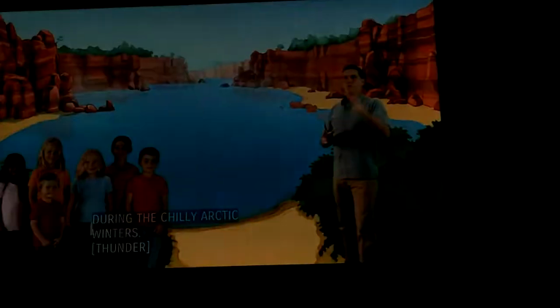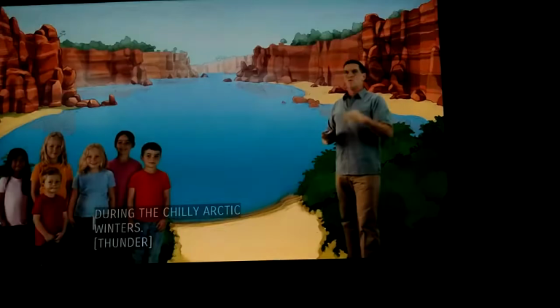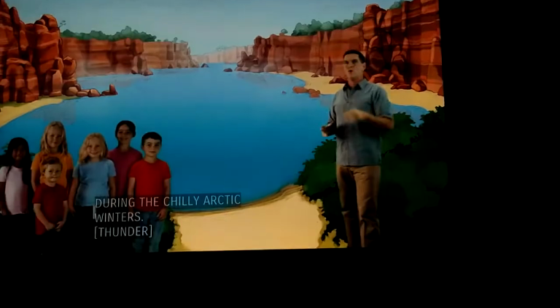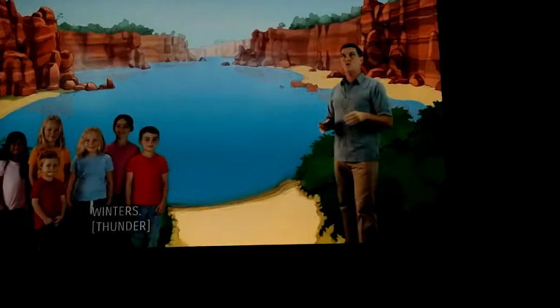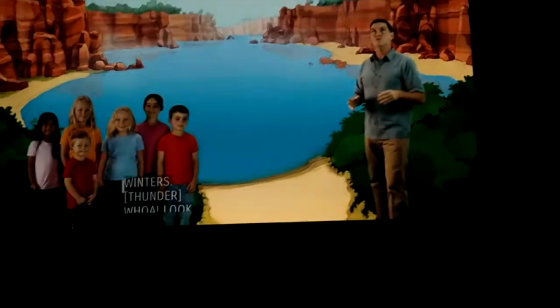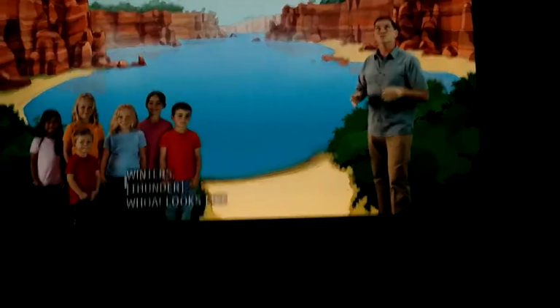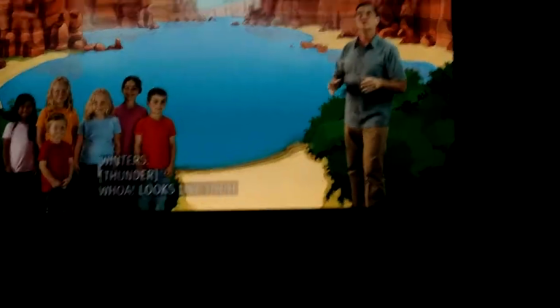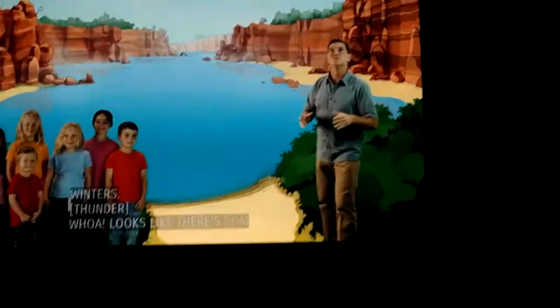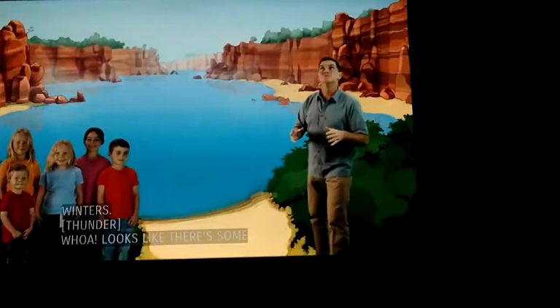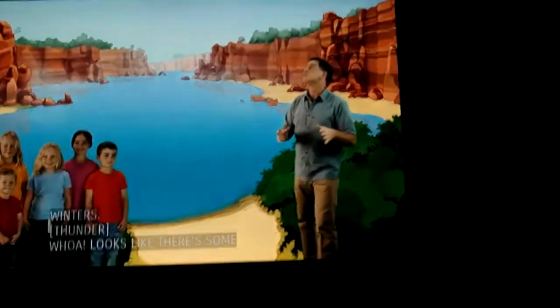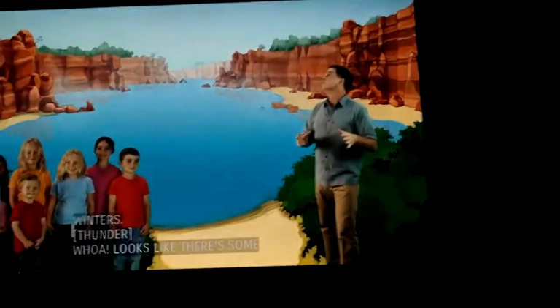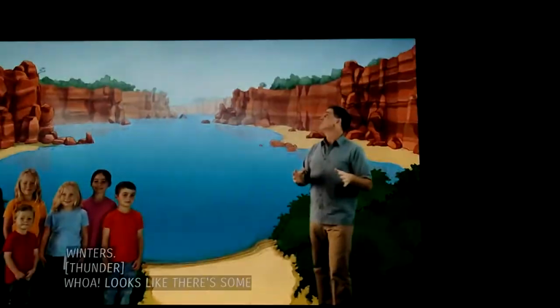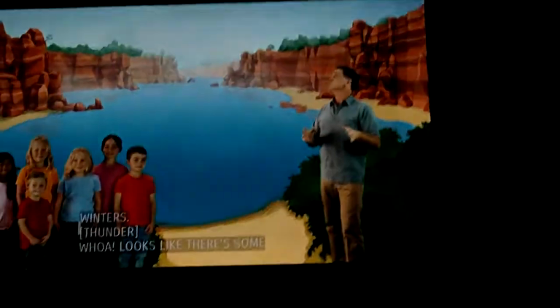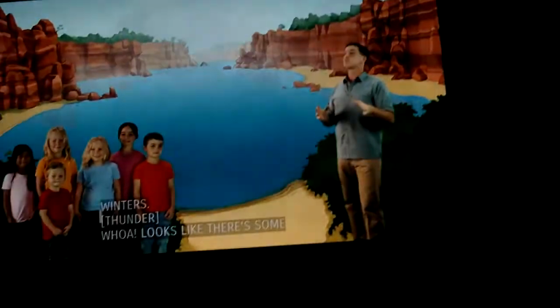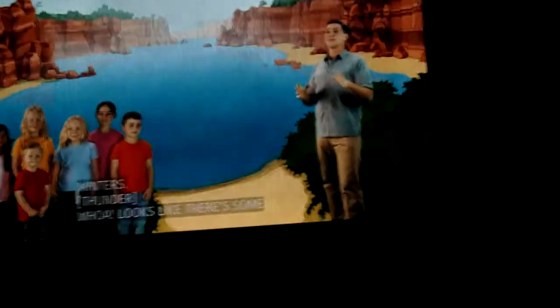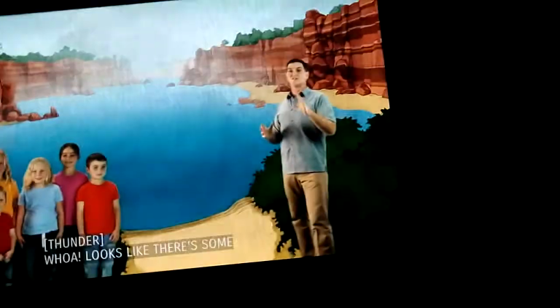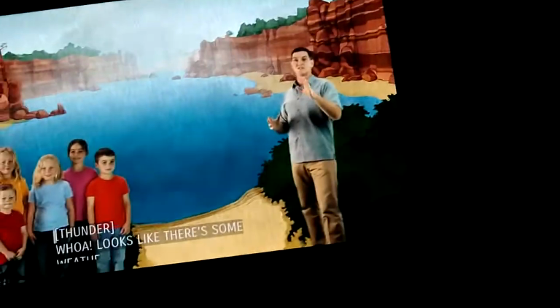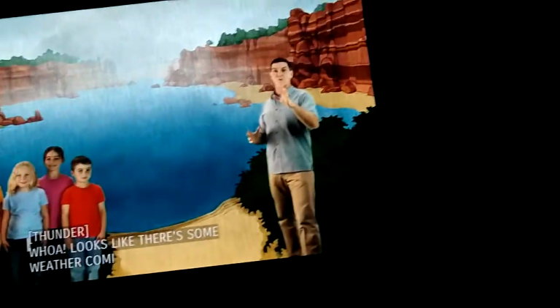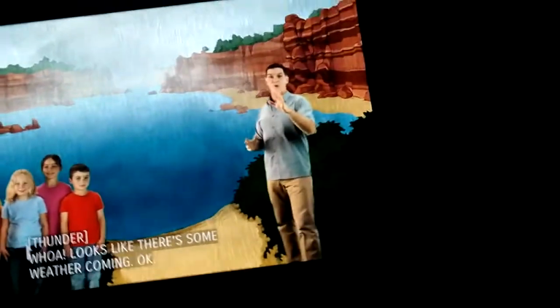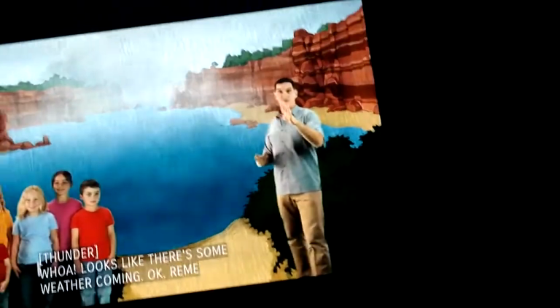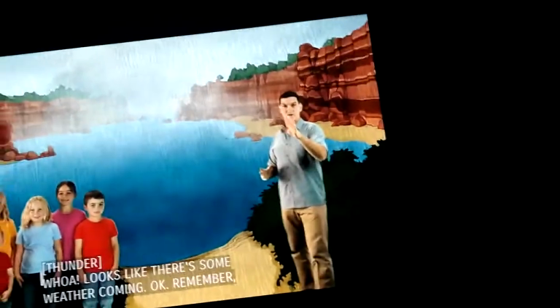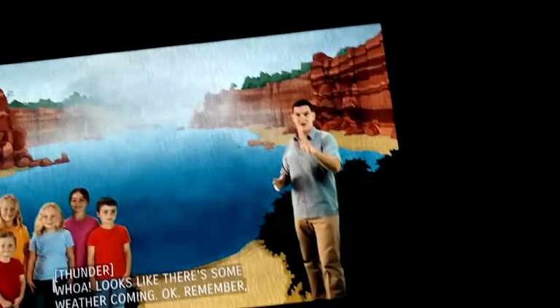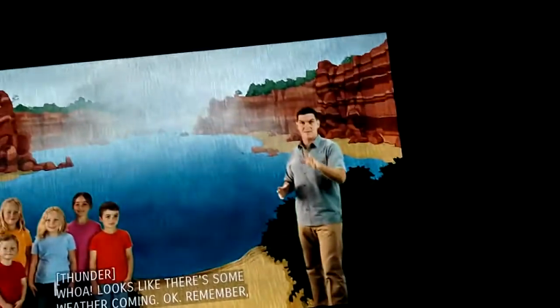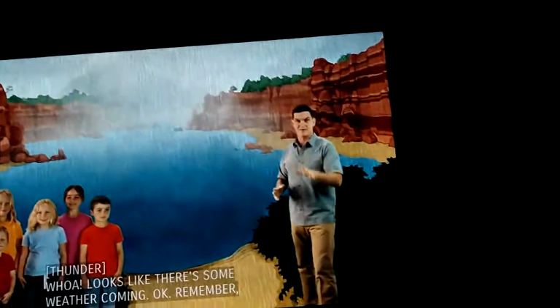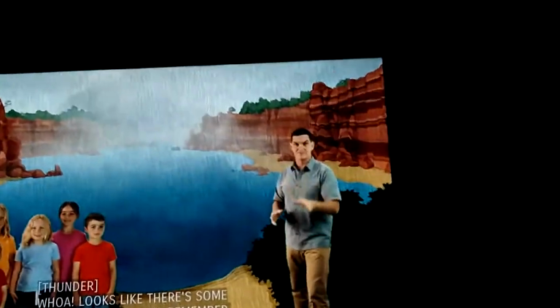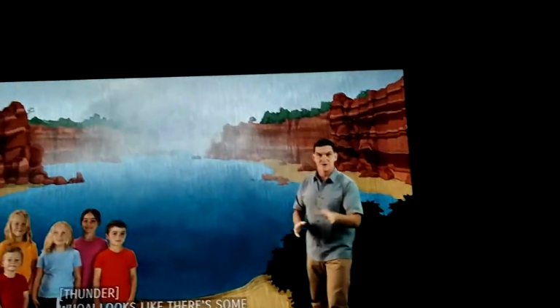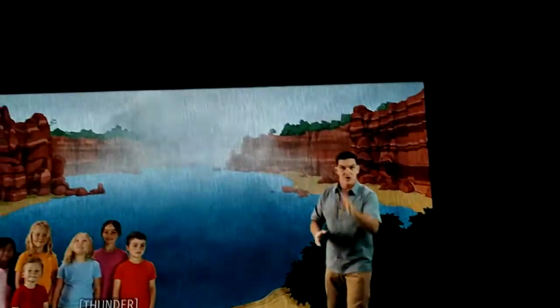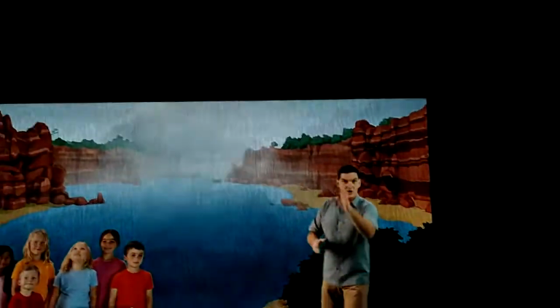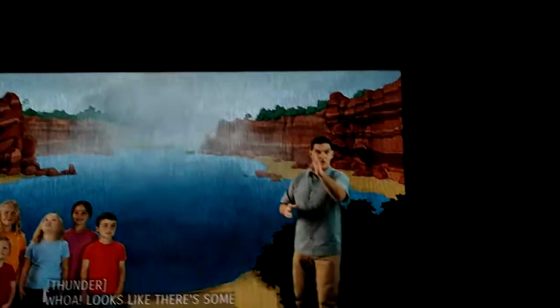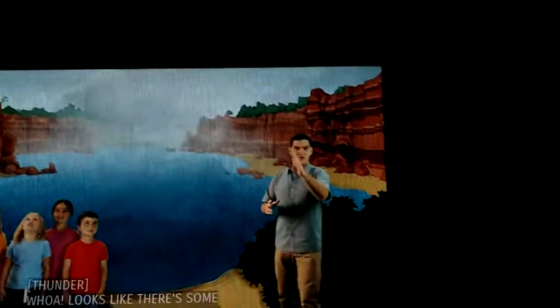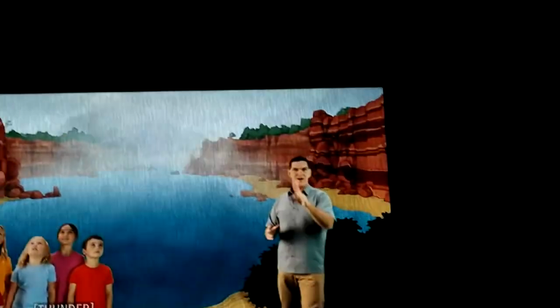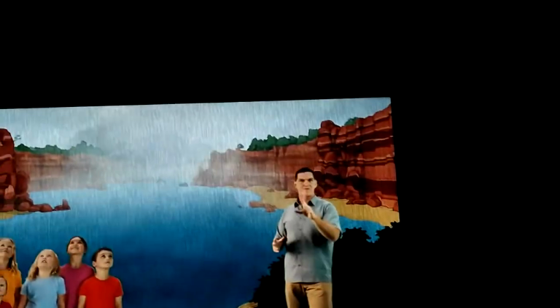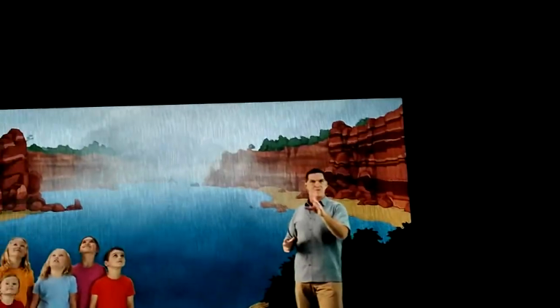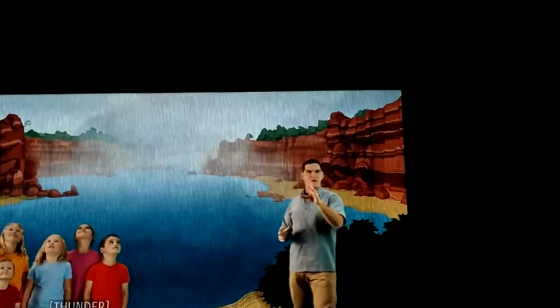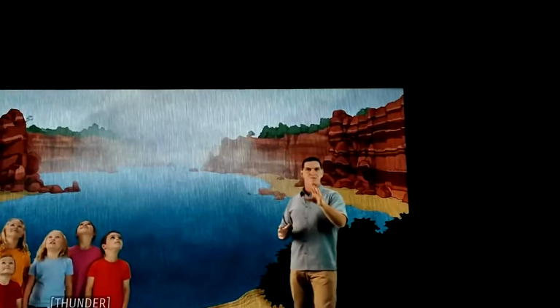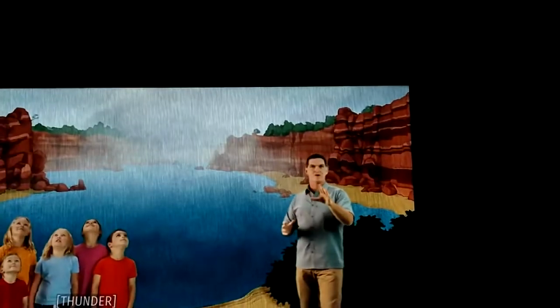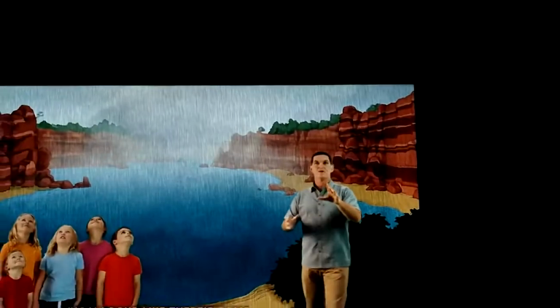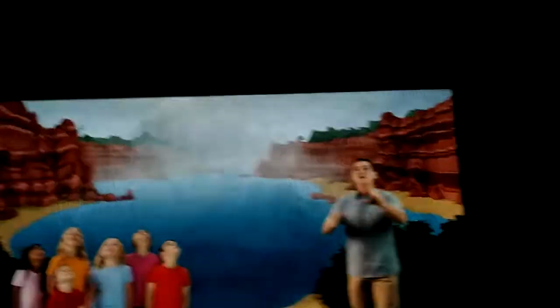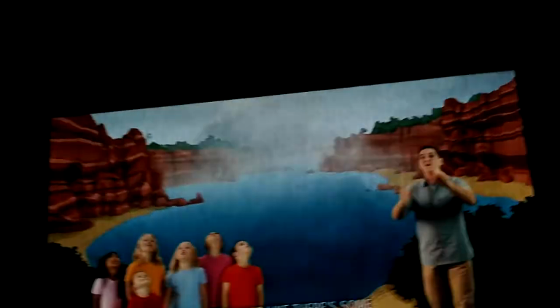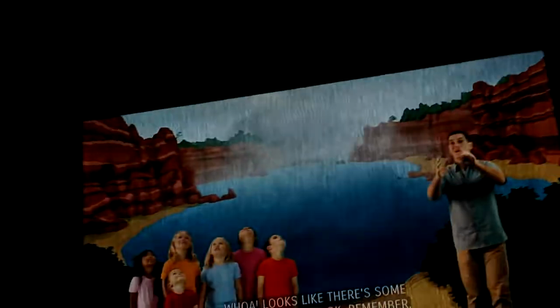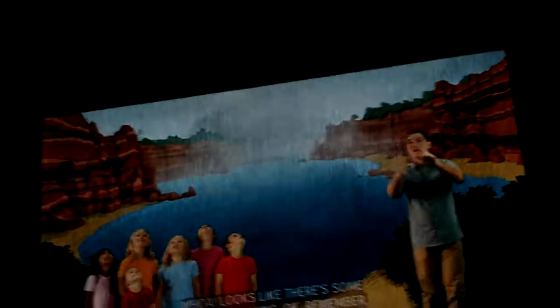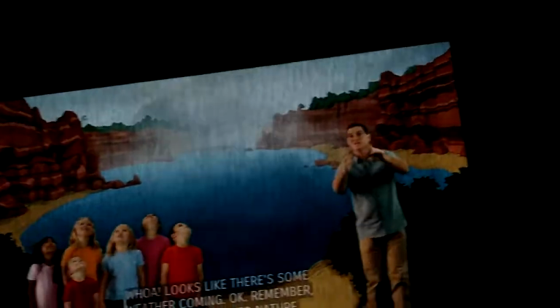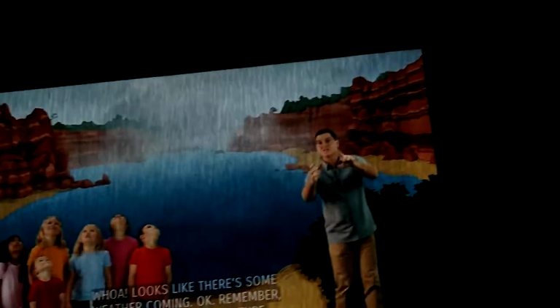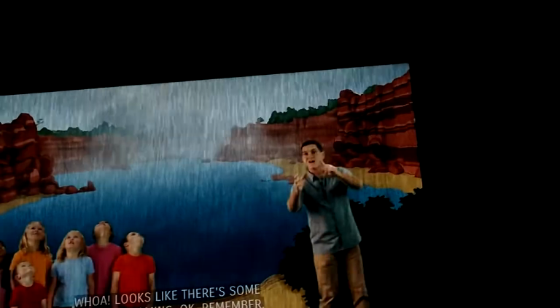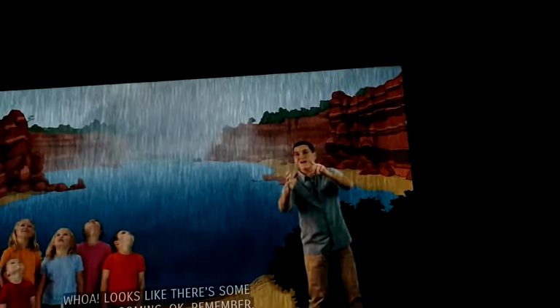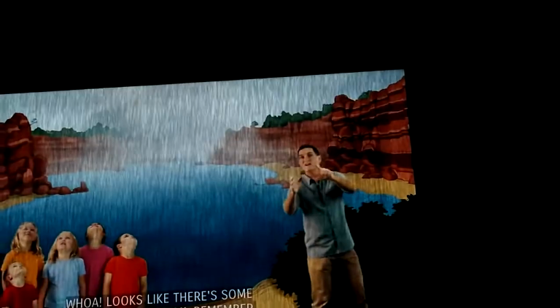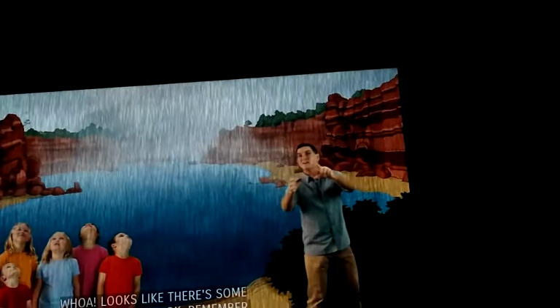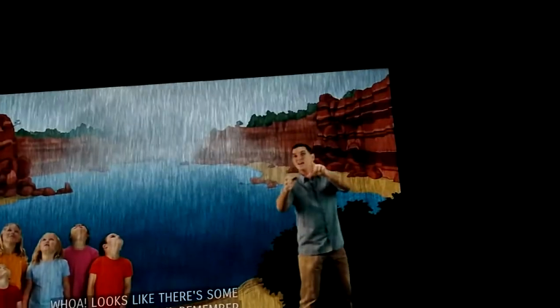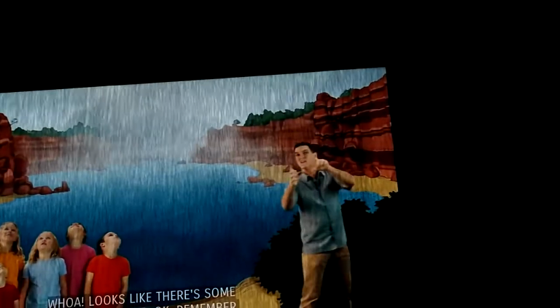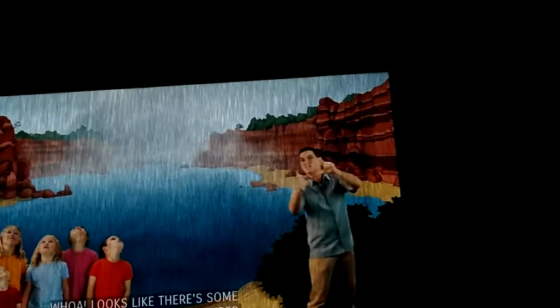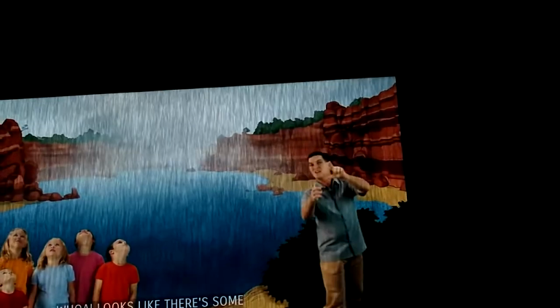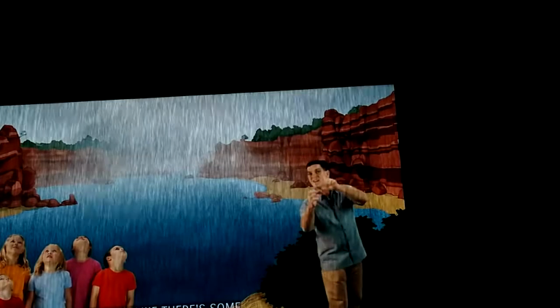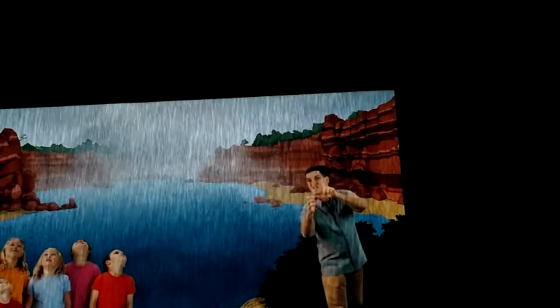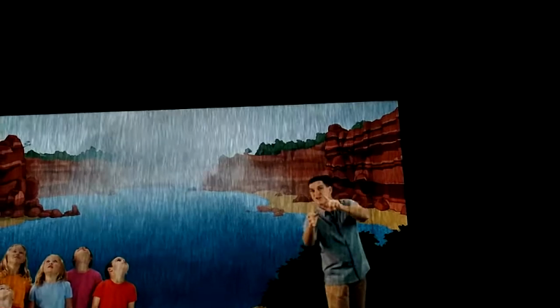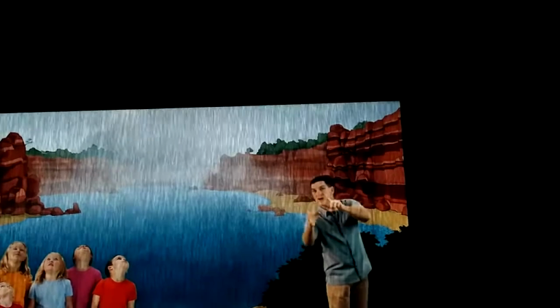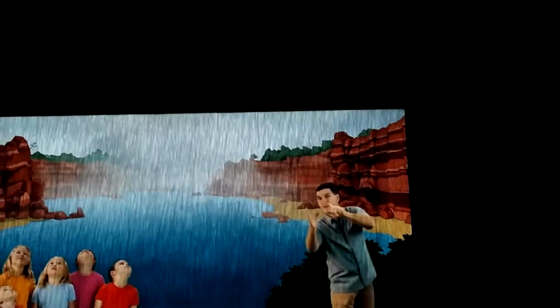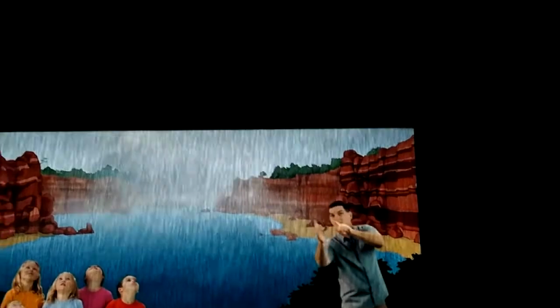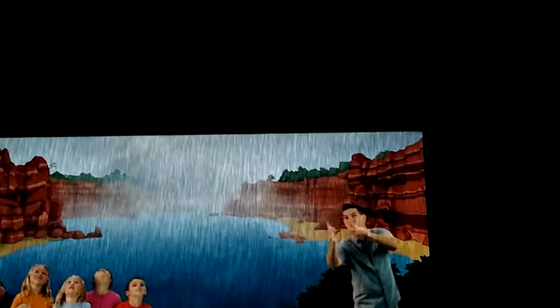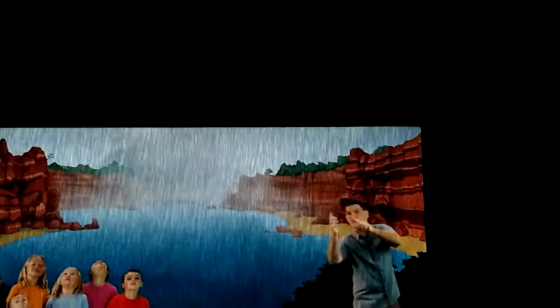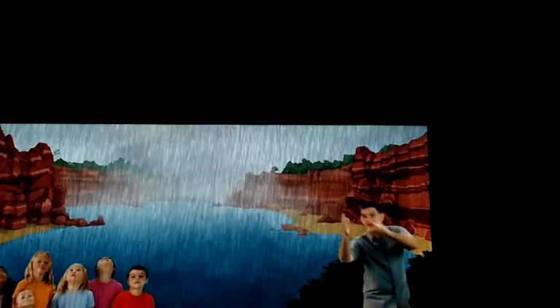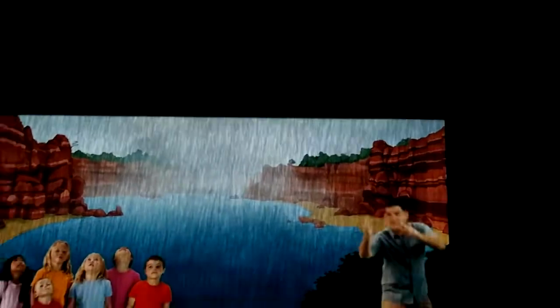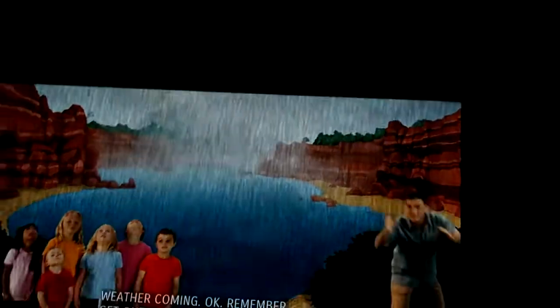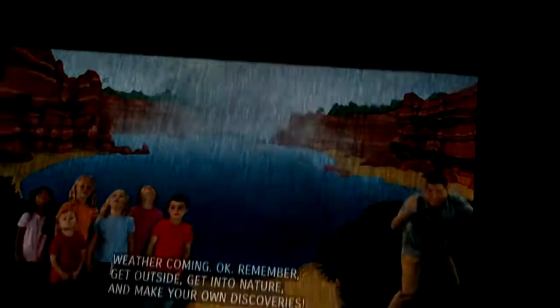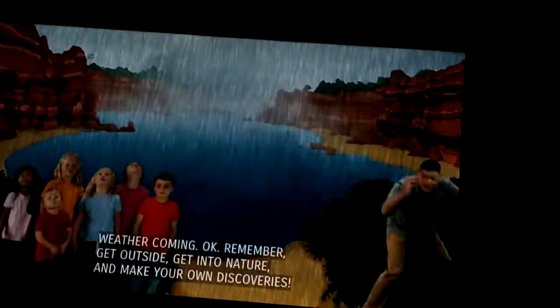Whoa! Looks like there's some weather coming. Okay, remember, get outside, get into nature, and make your own discoveries.